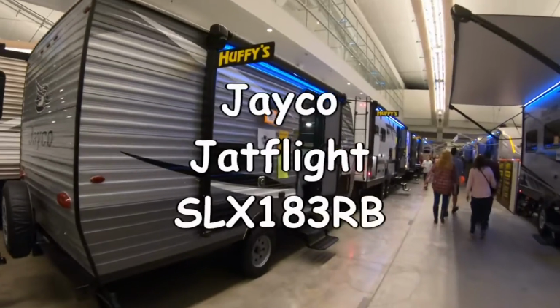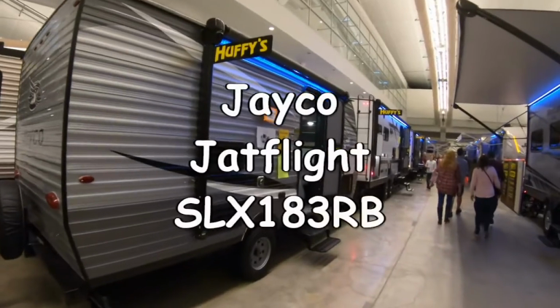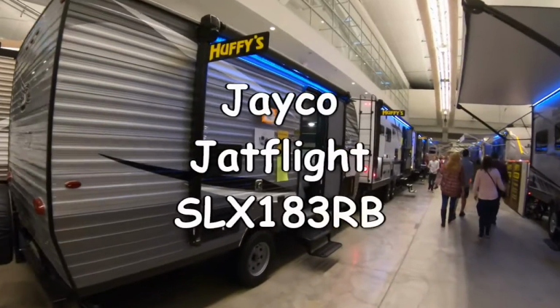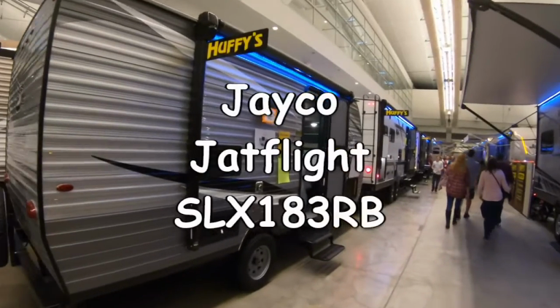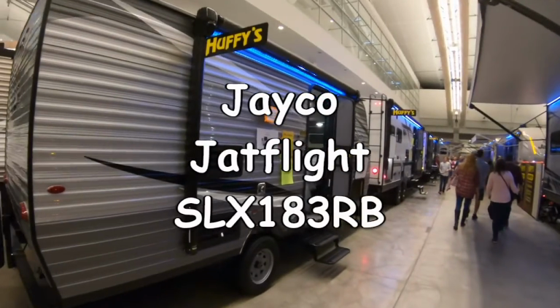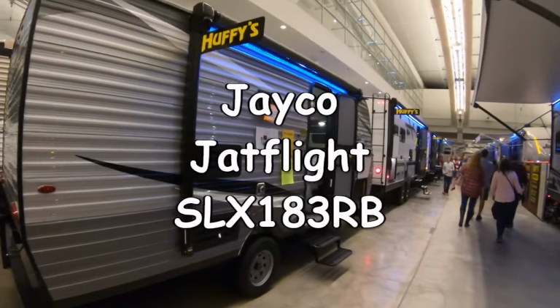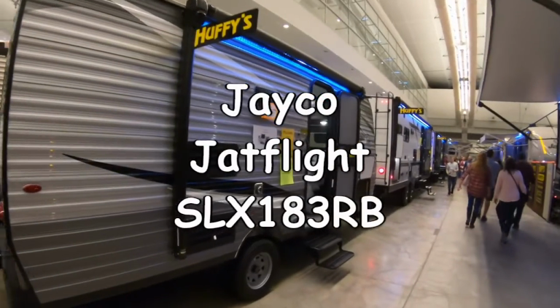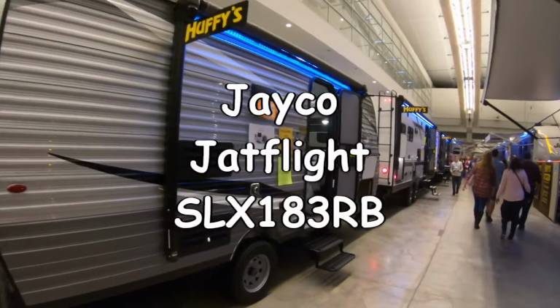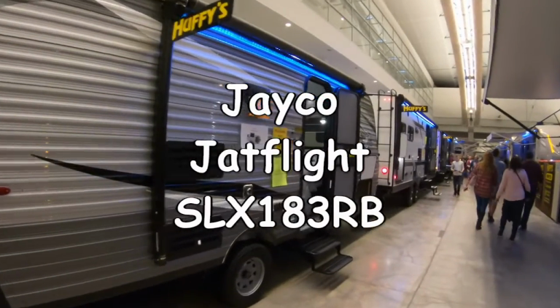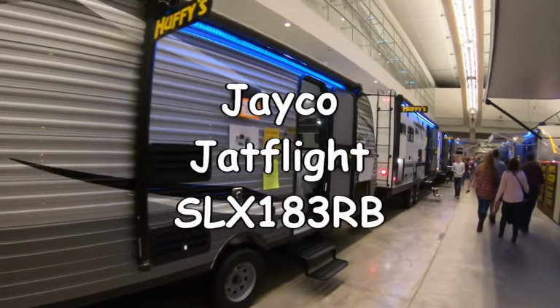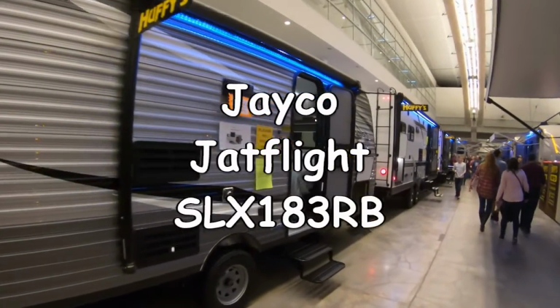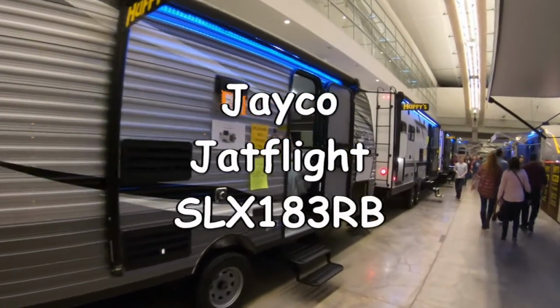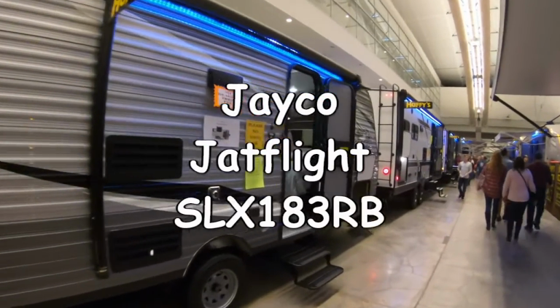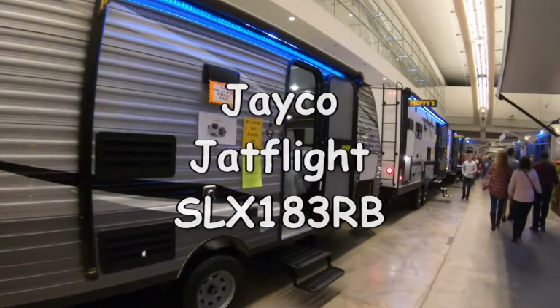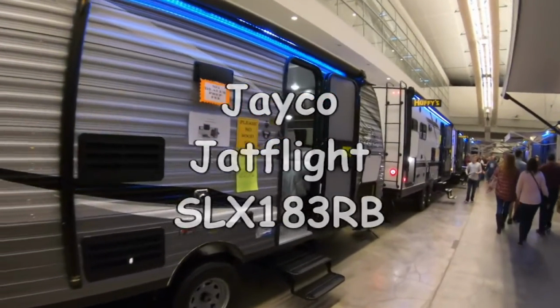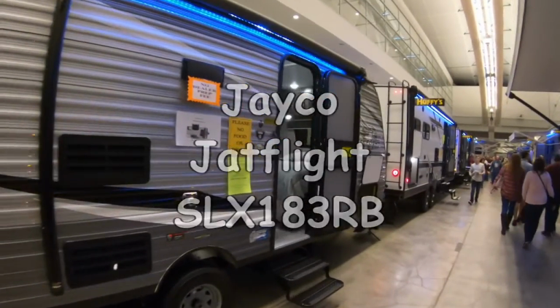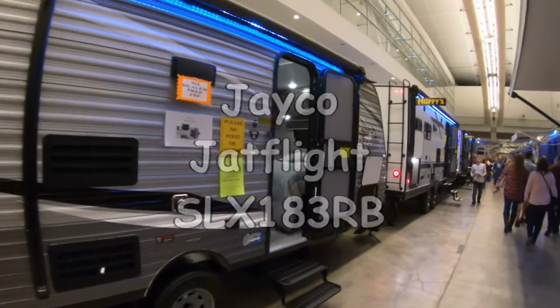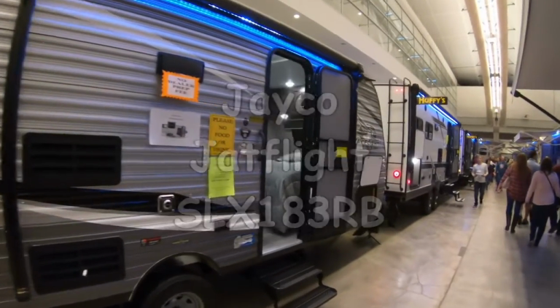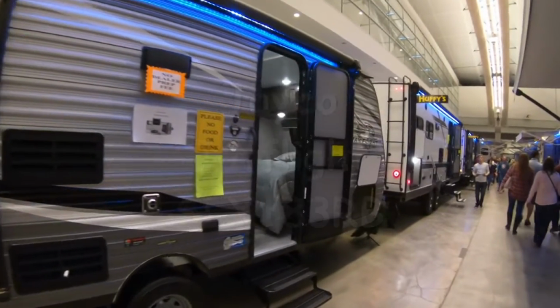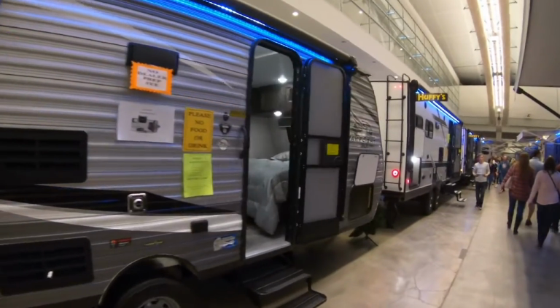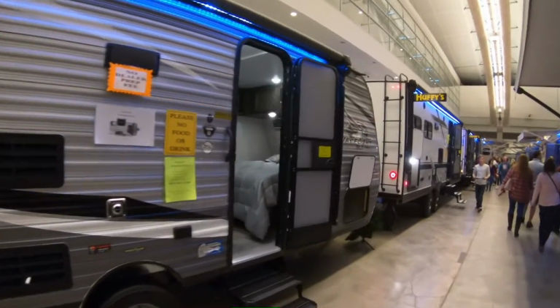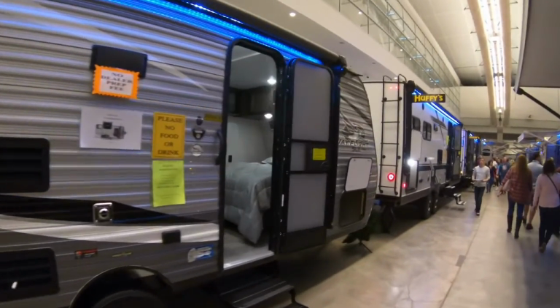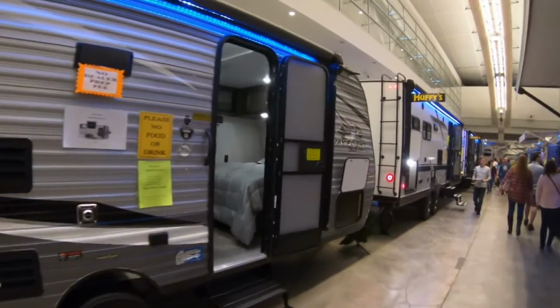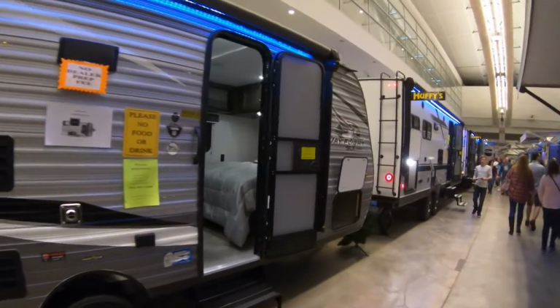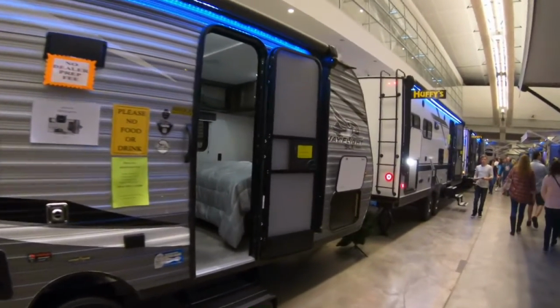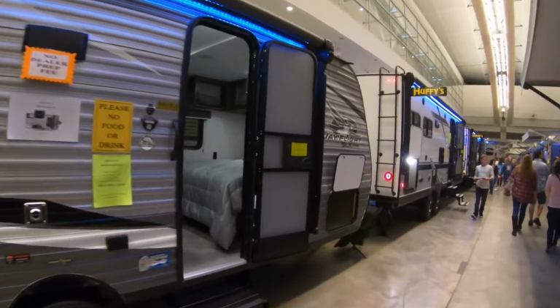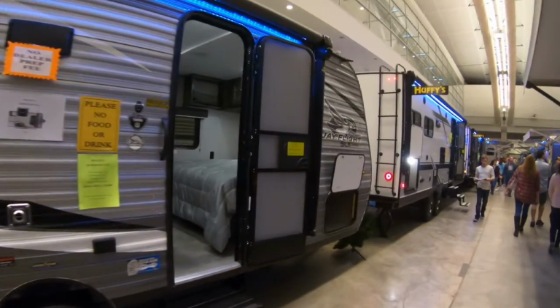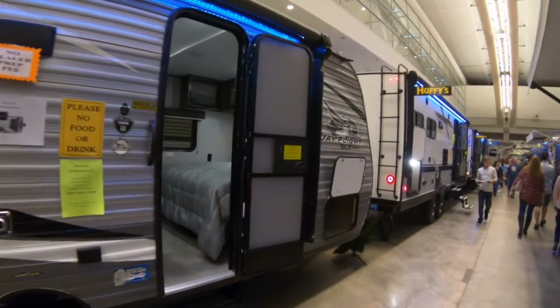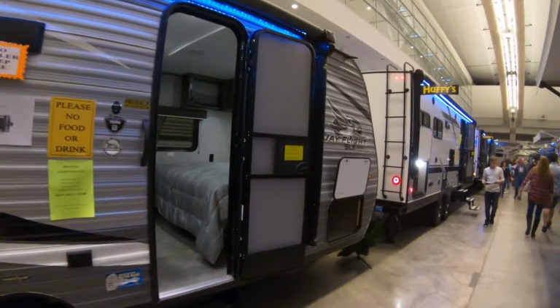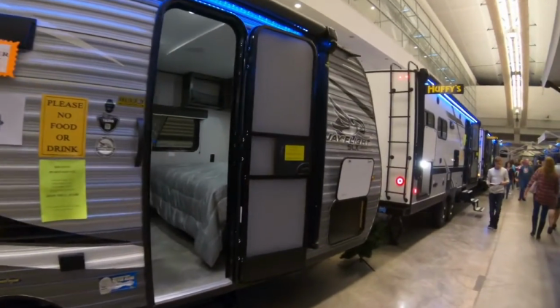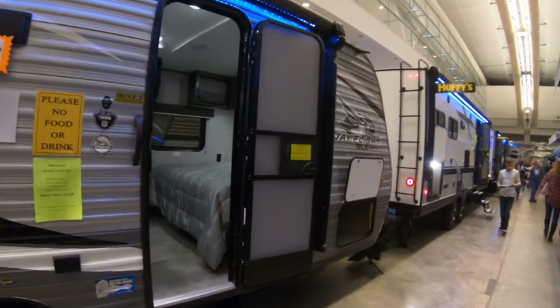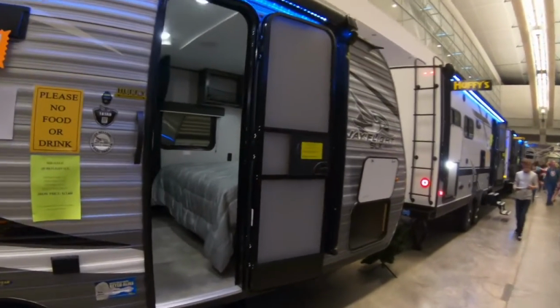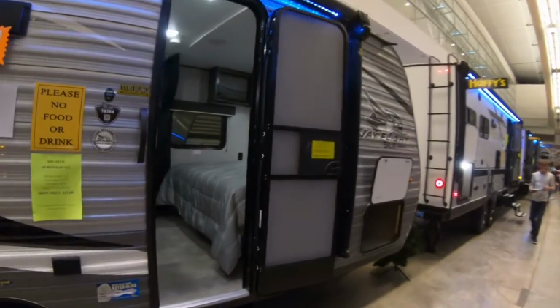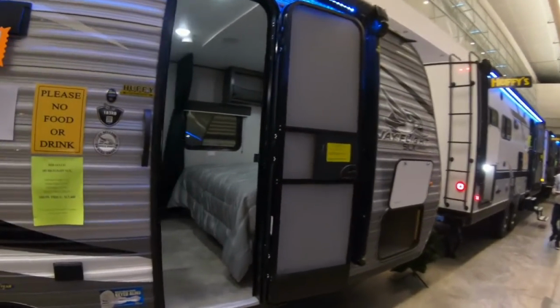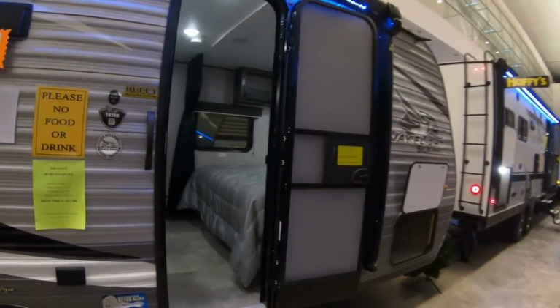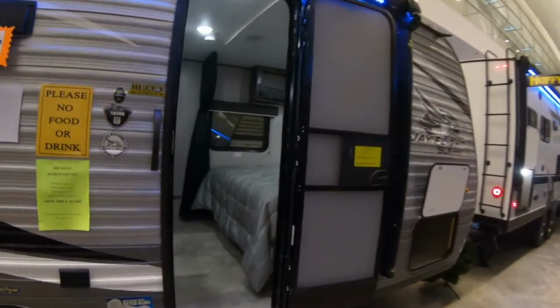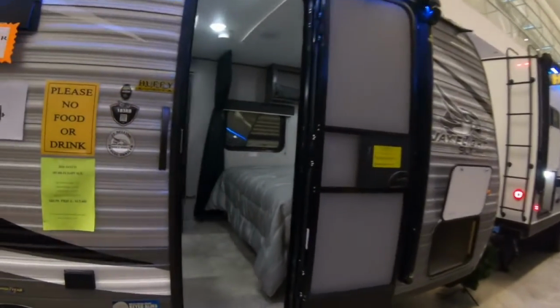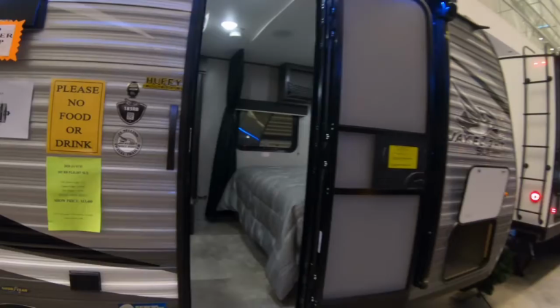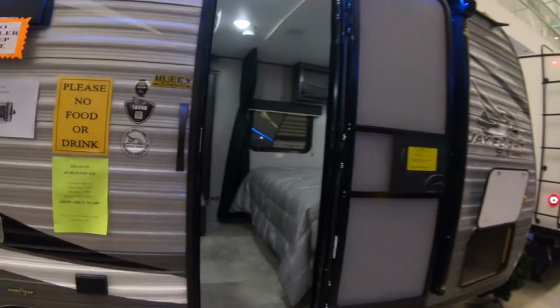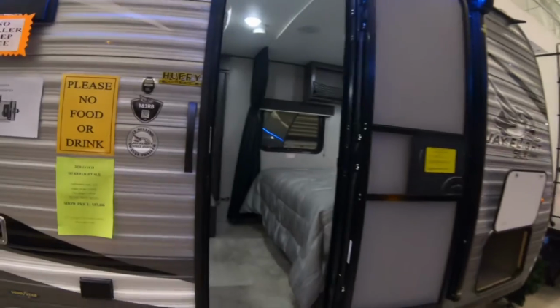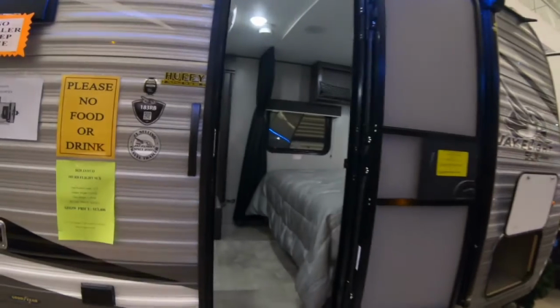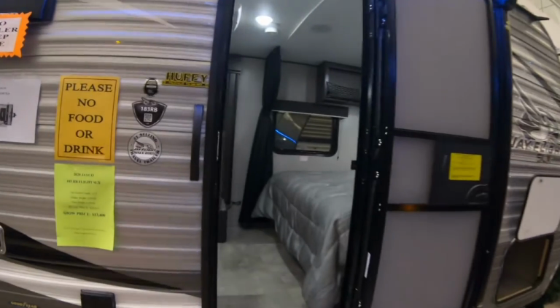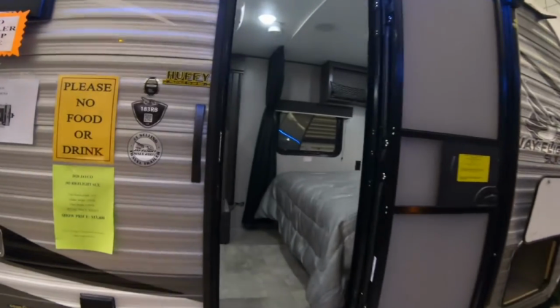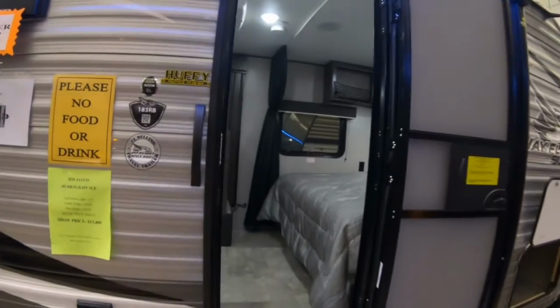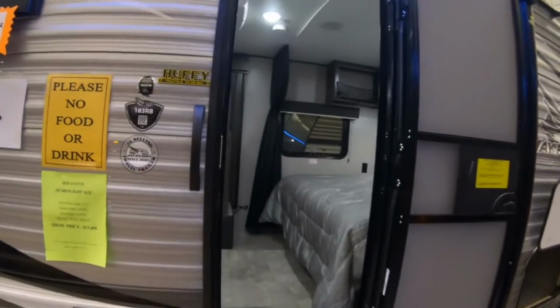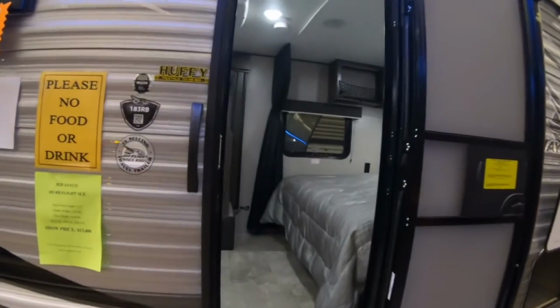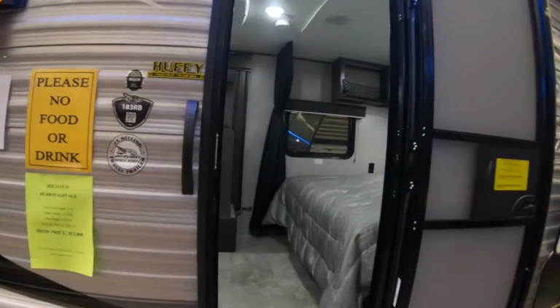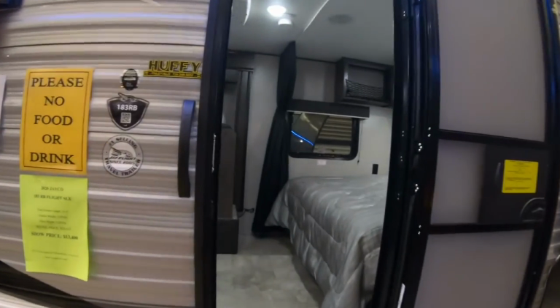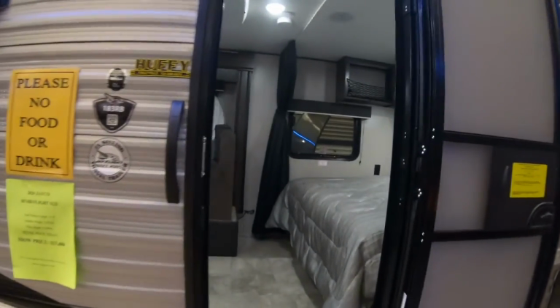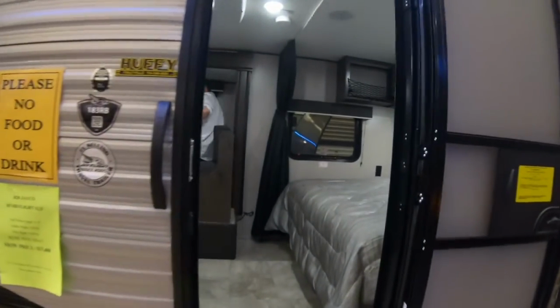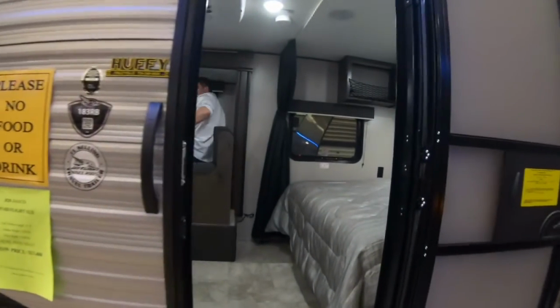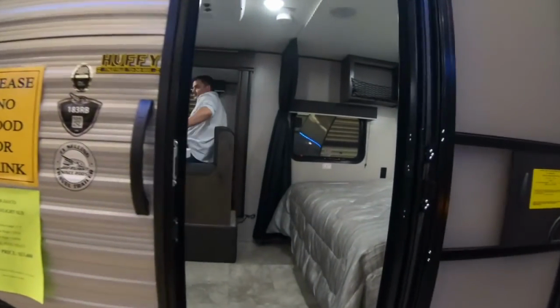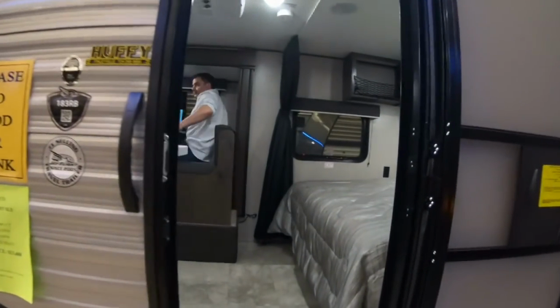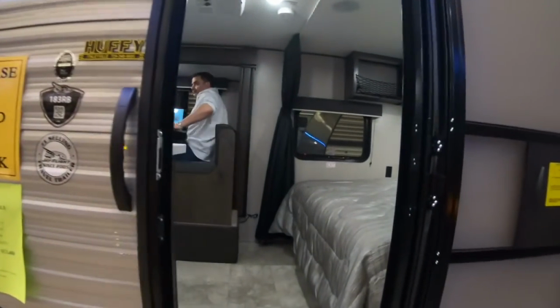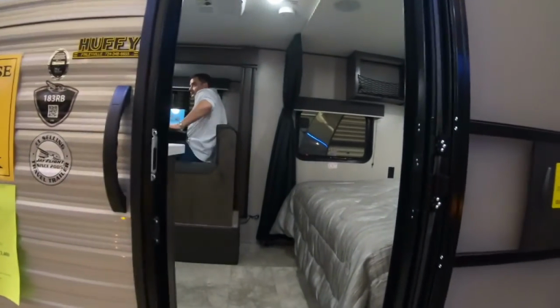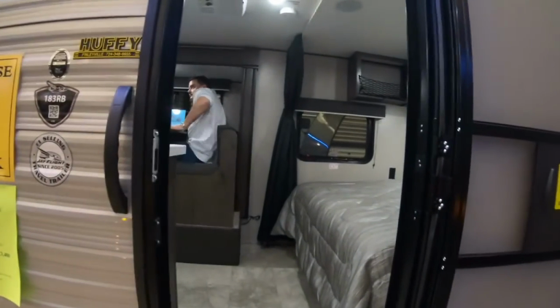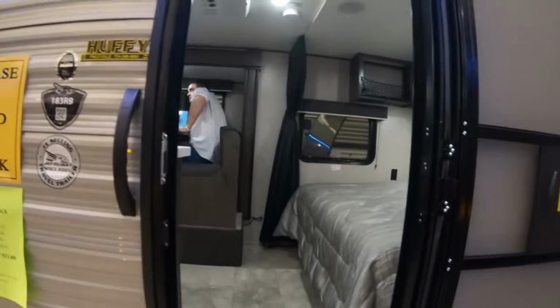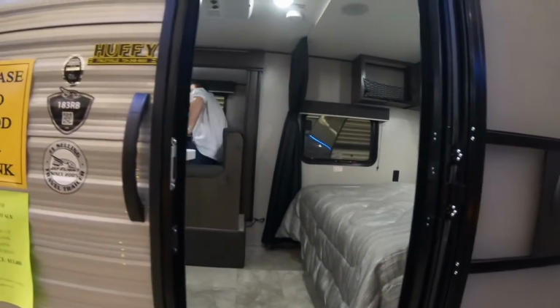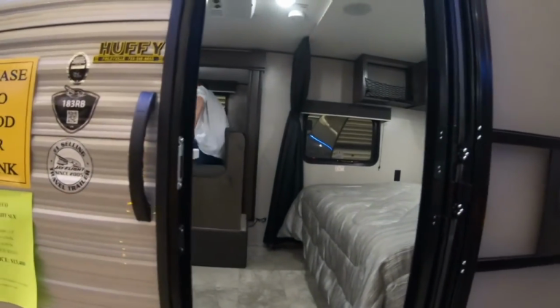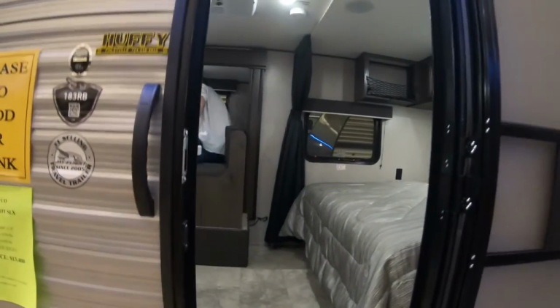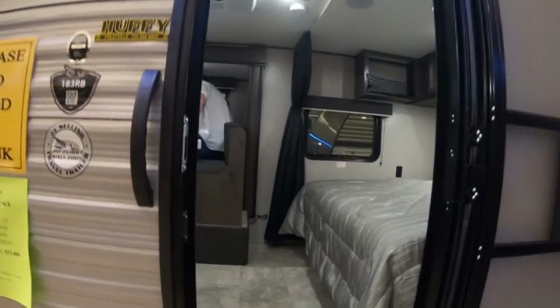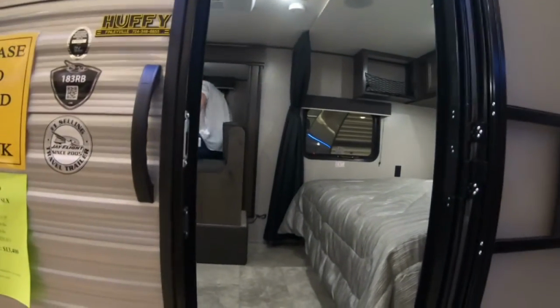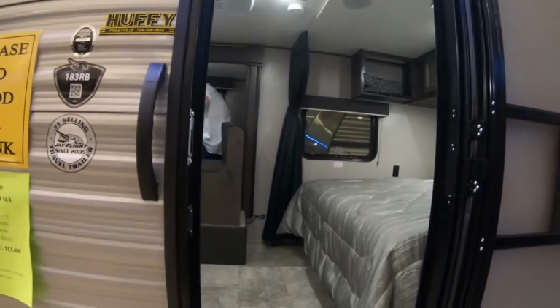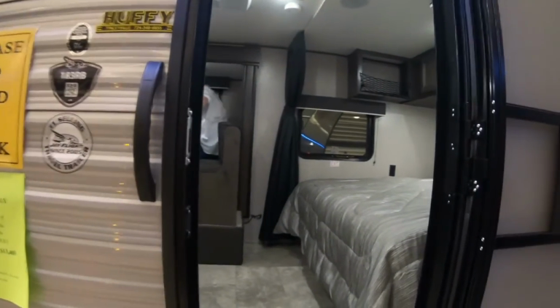Coming up on a Jayco J-Flight SLX — it's a 183 RB.